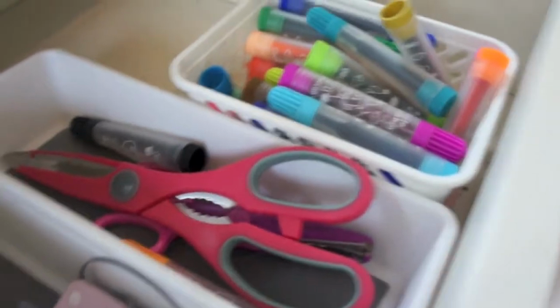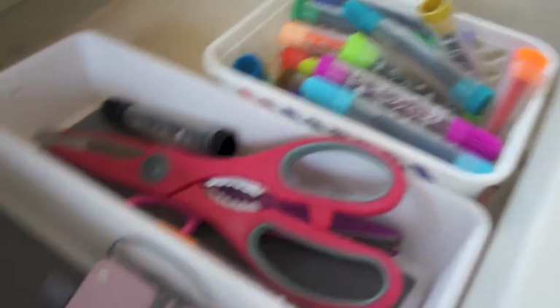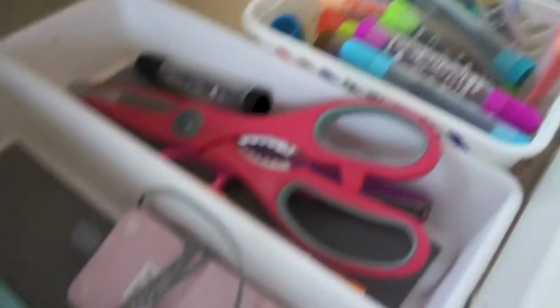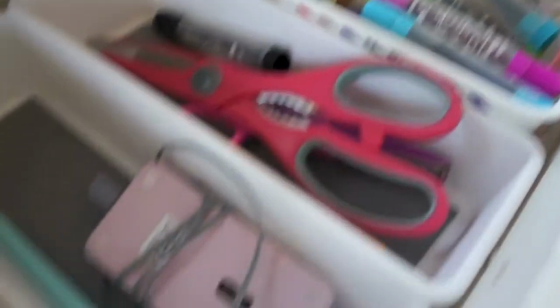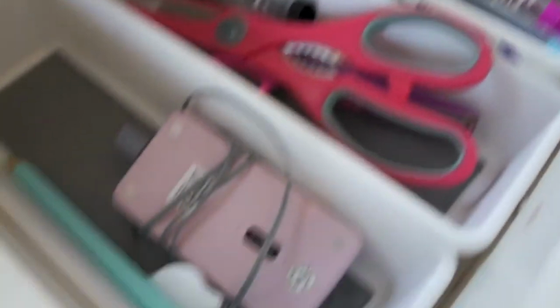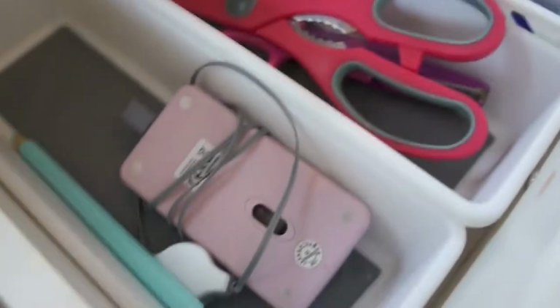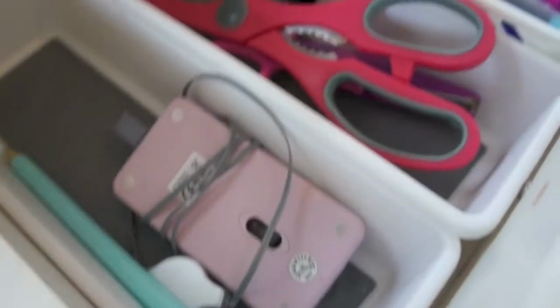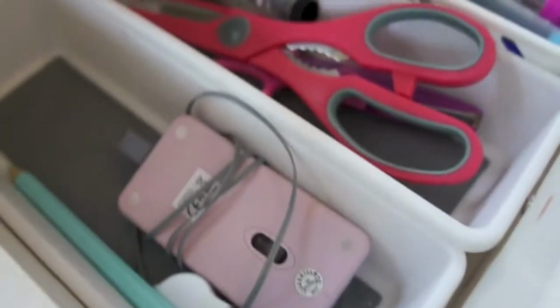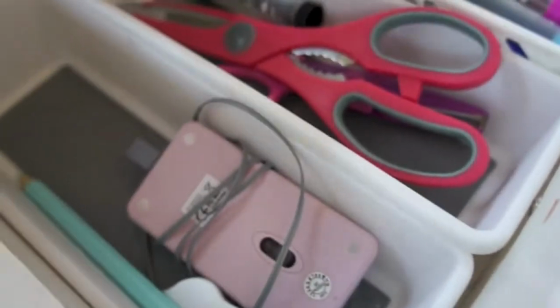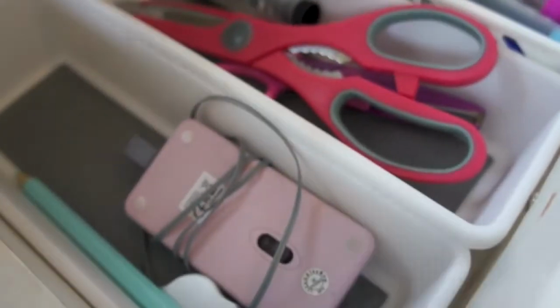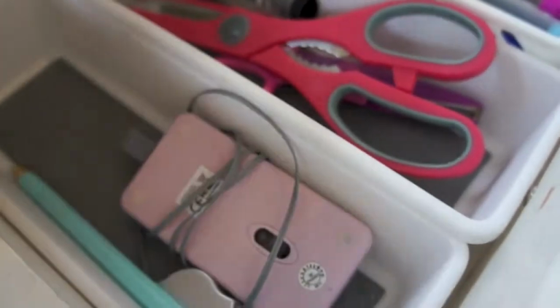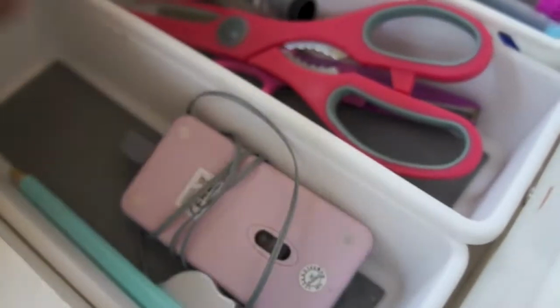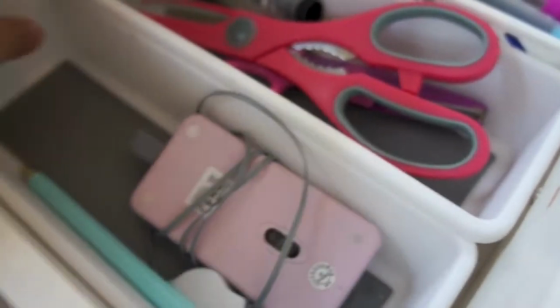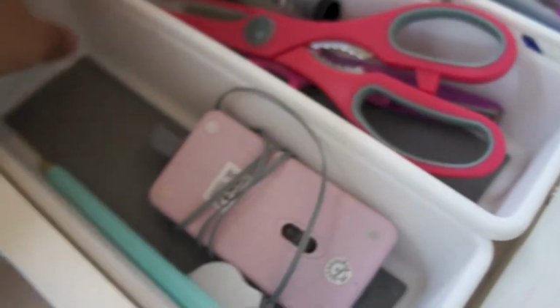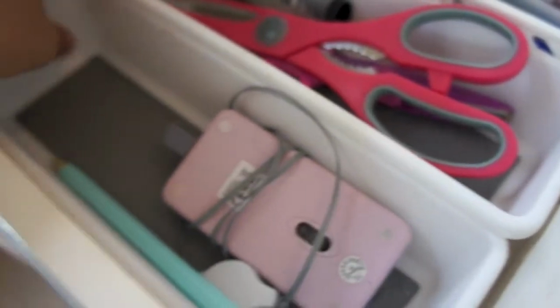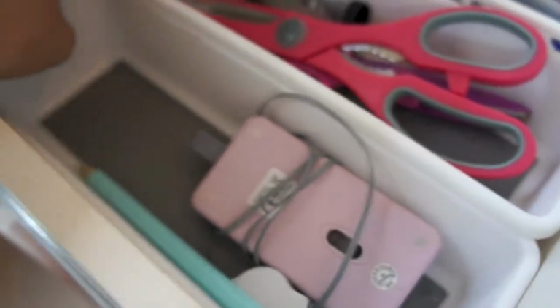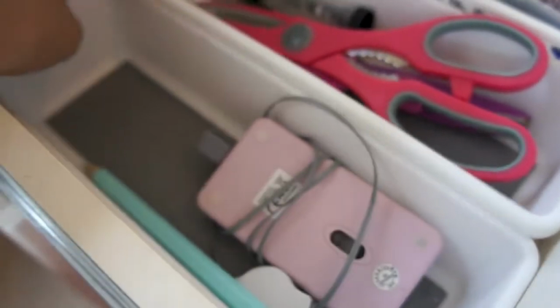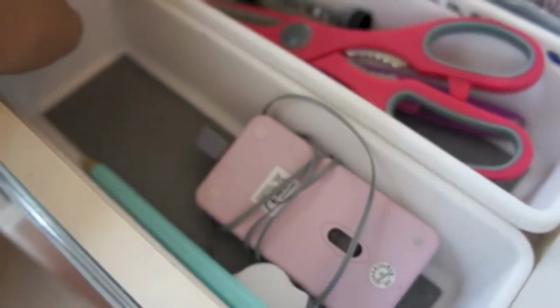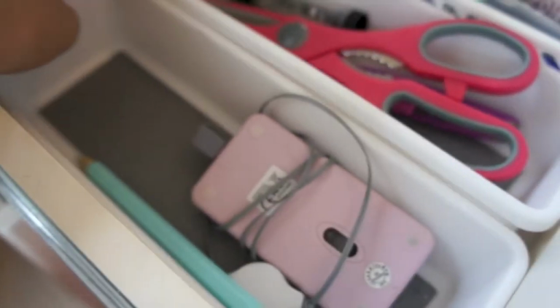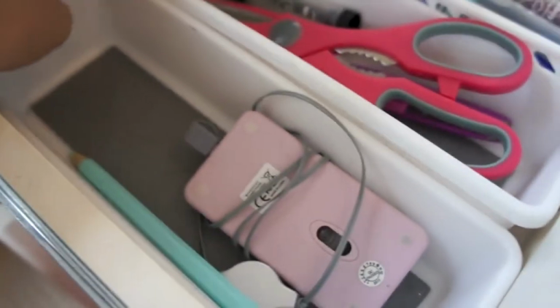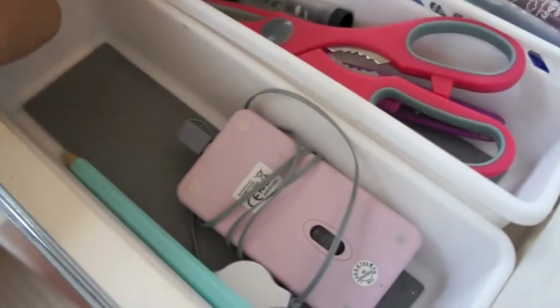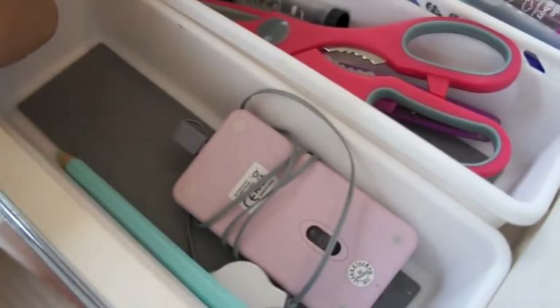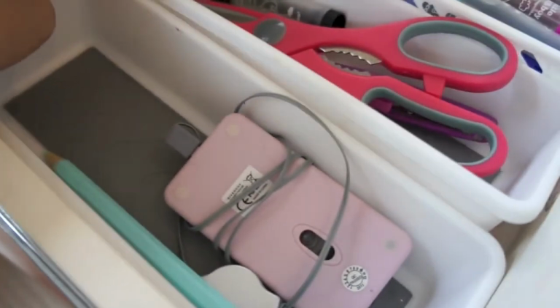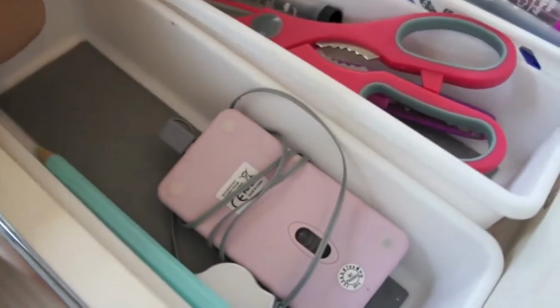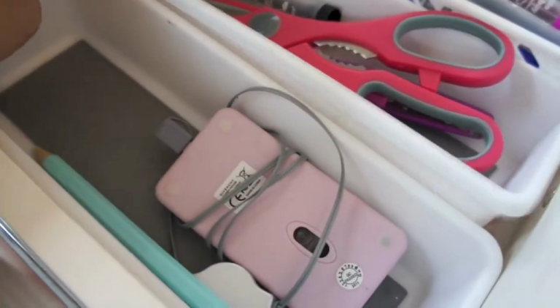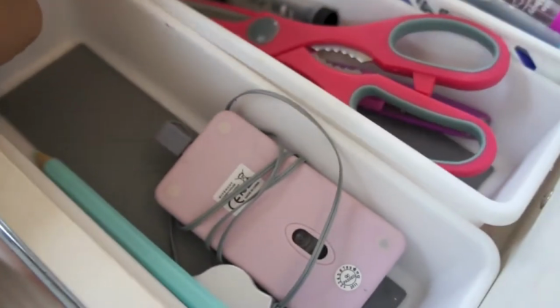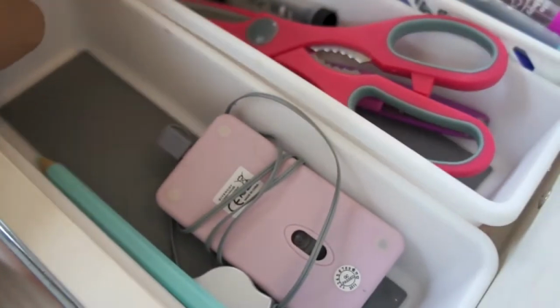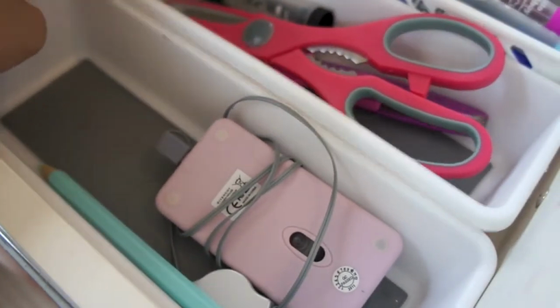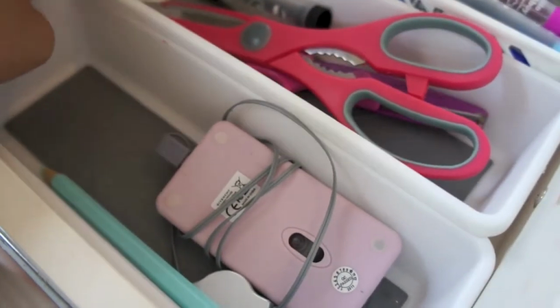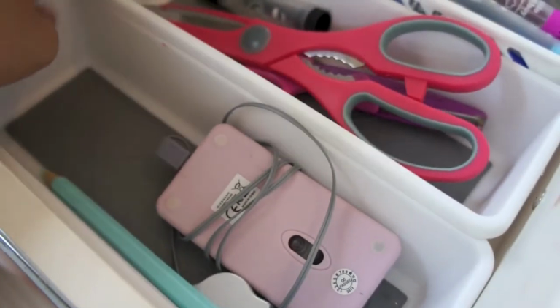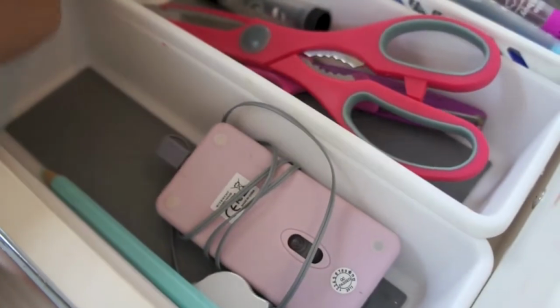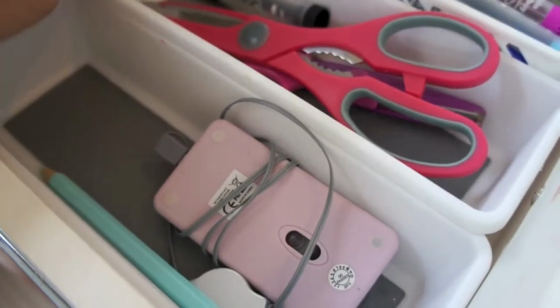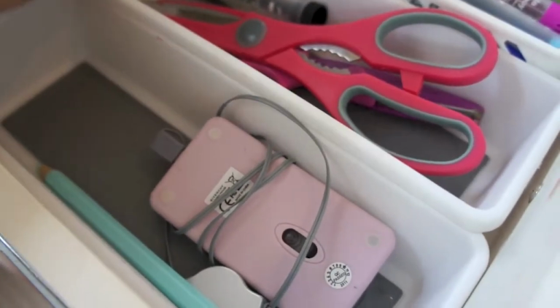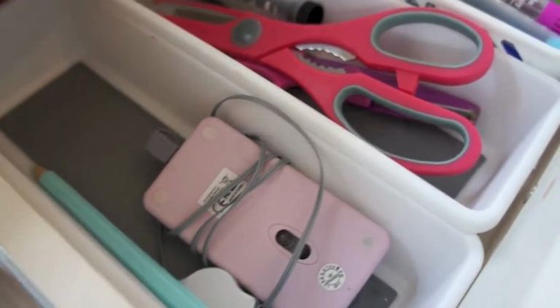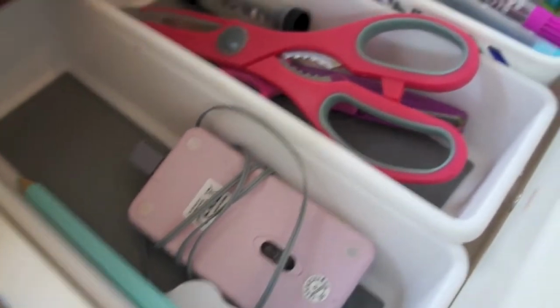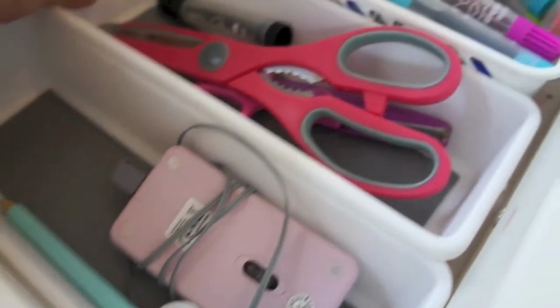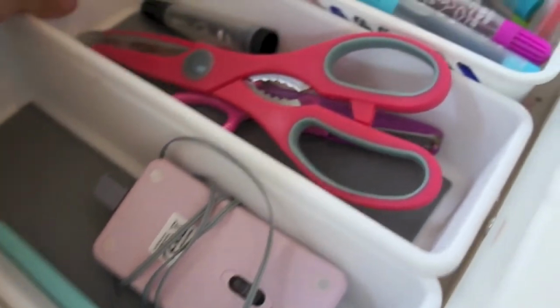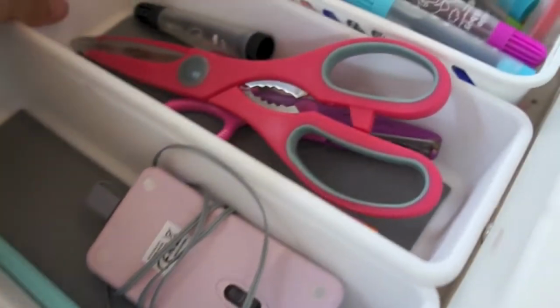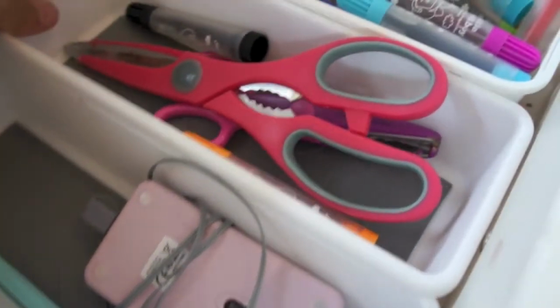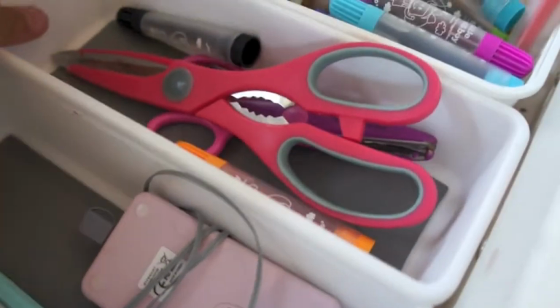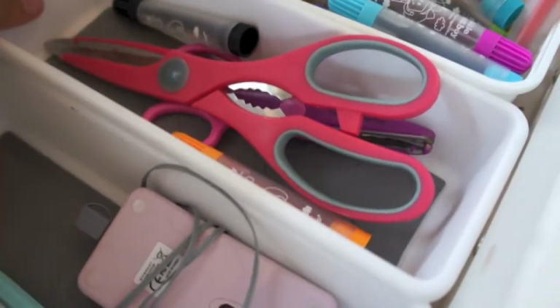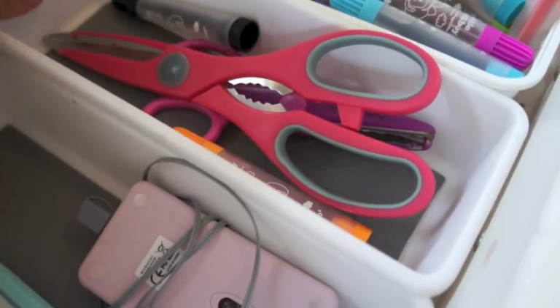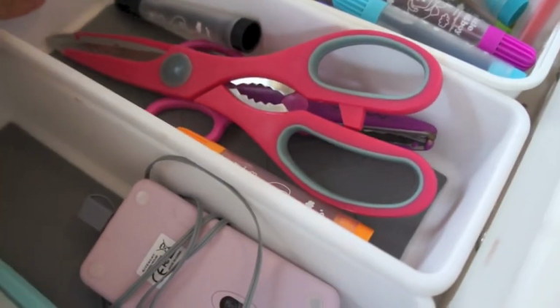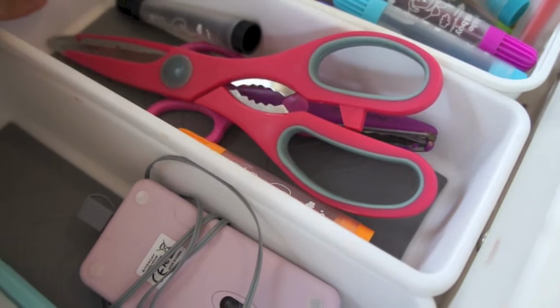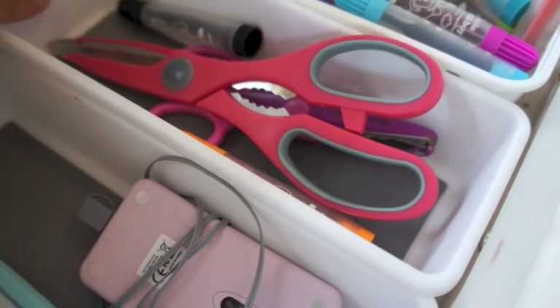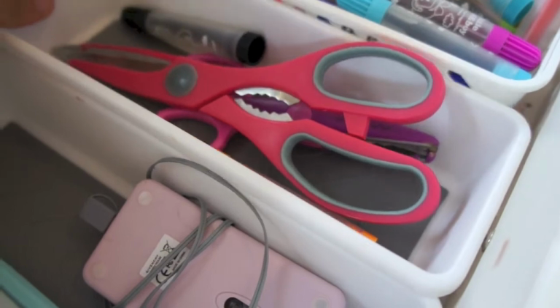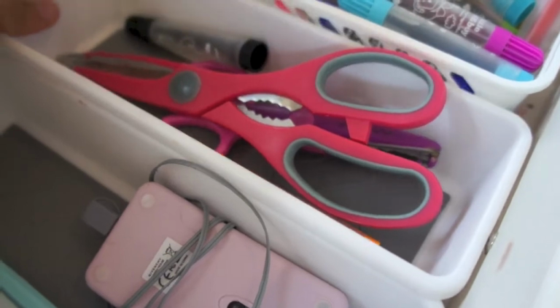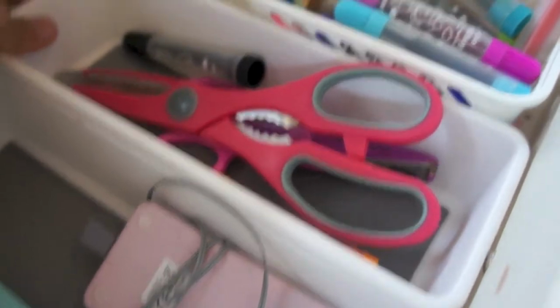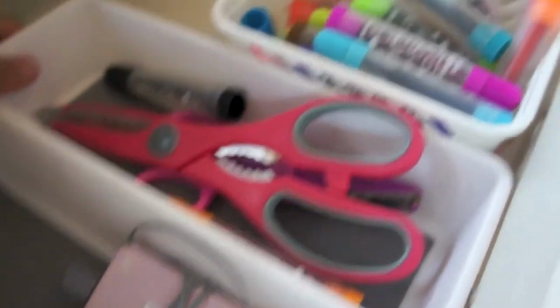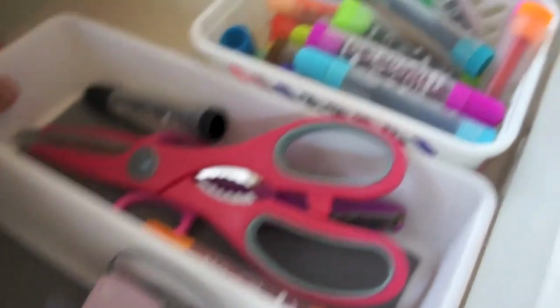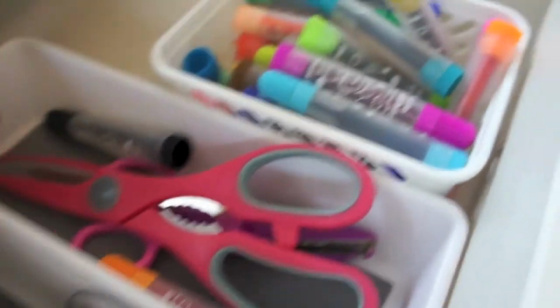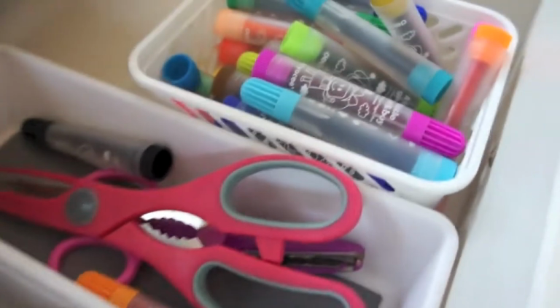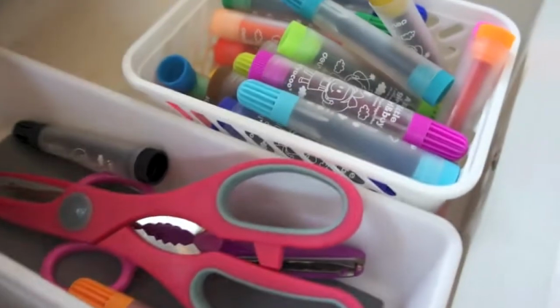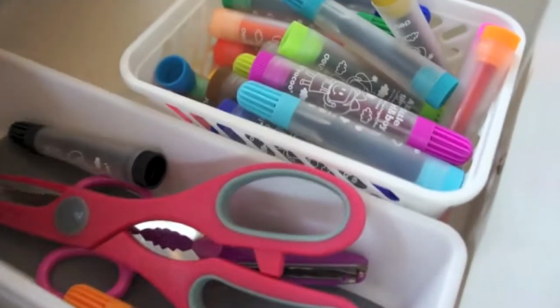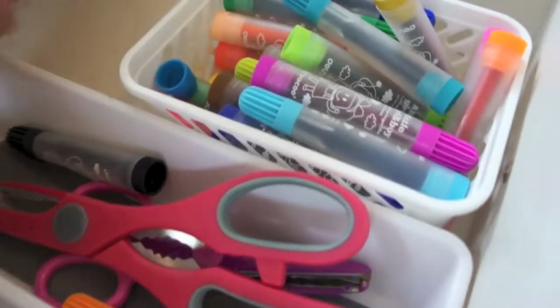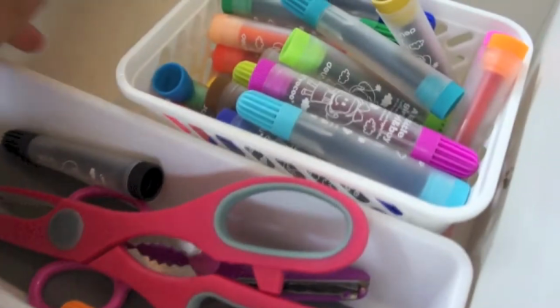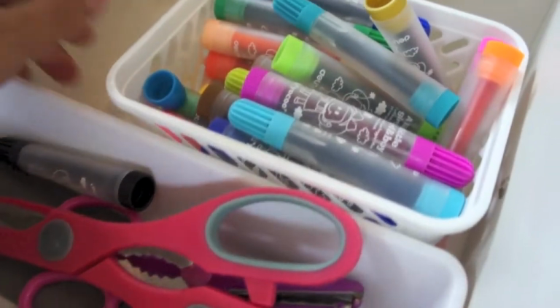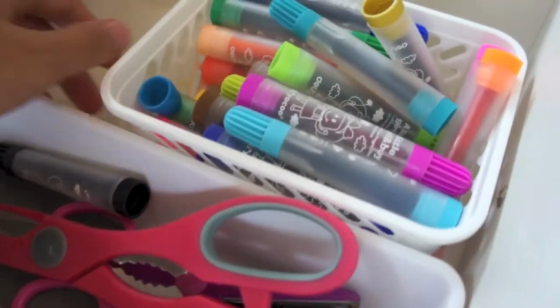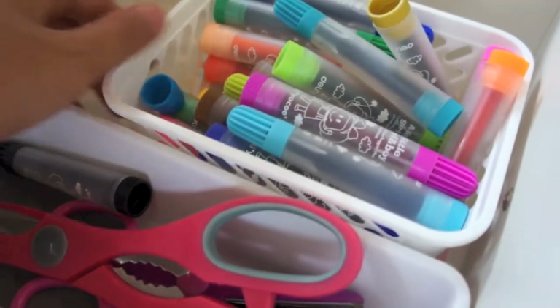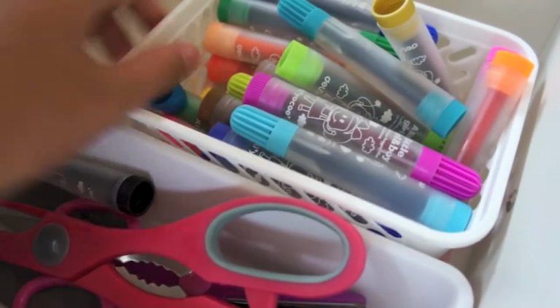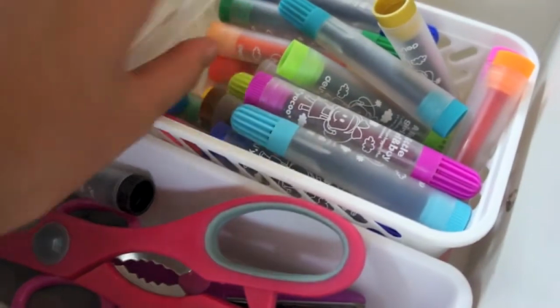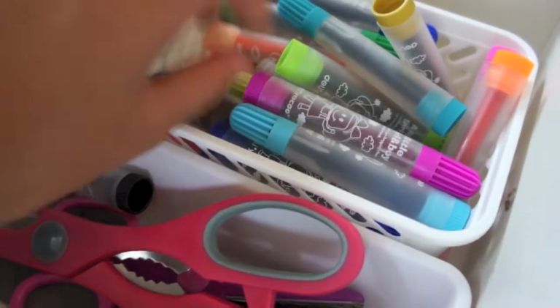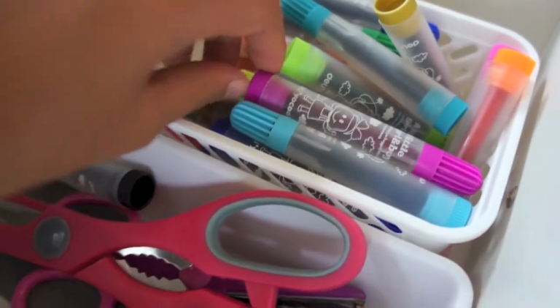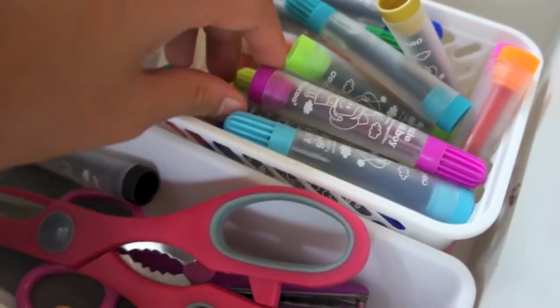A good way of storing your stationery is with these little containers. It looks neater and easier to get things.